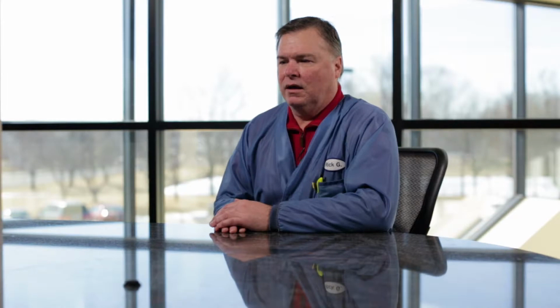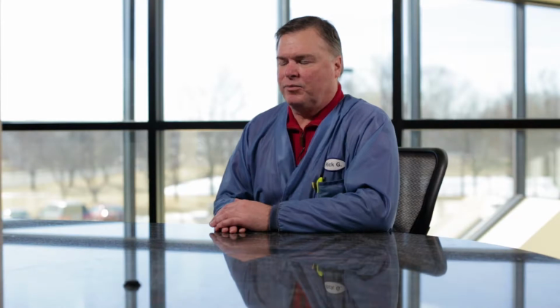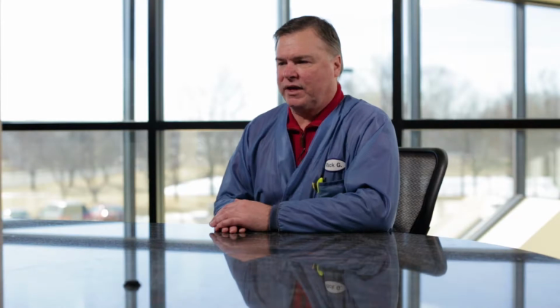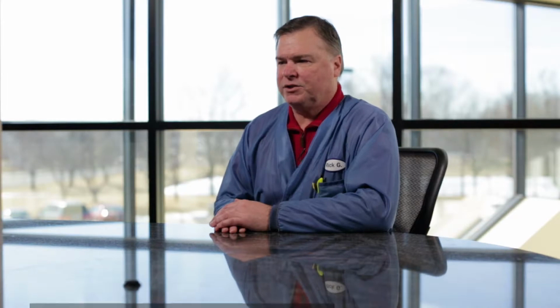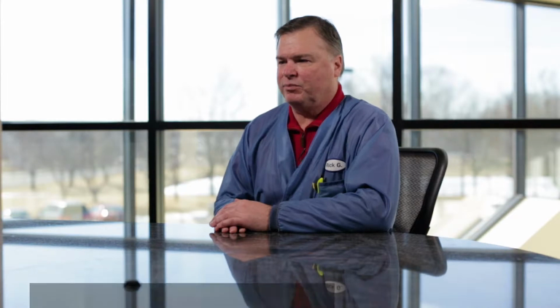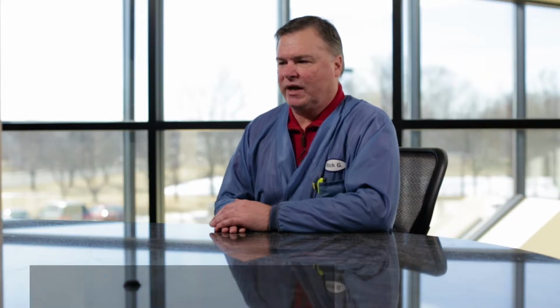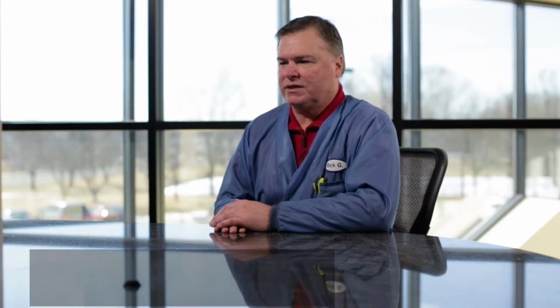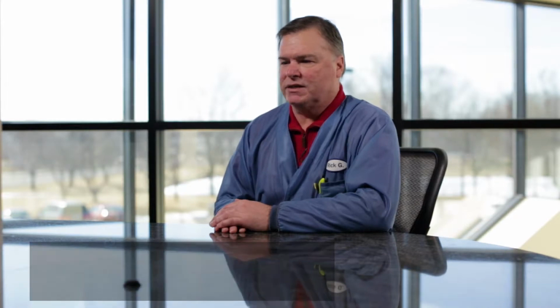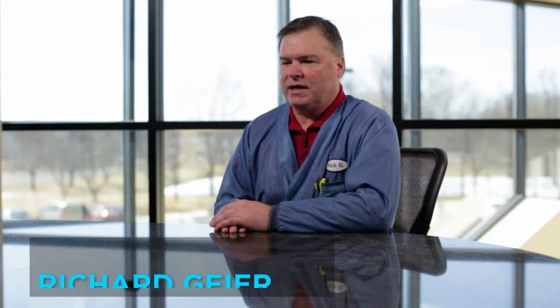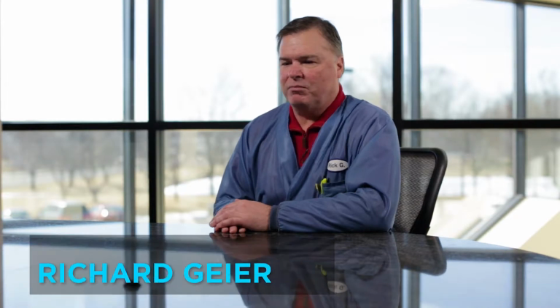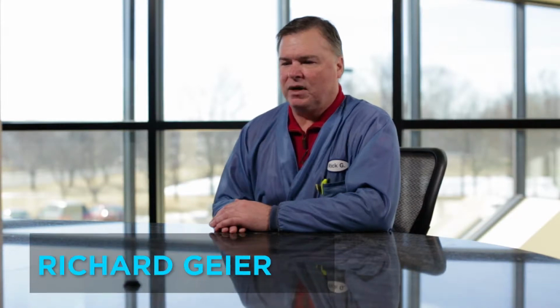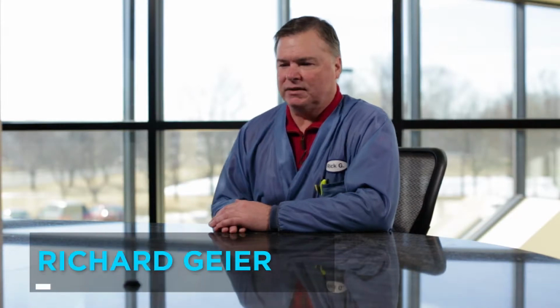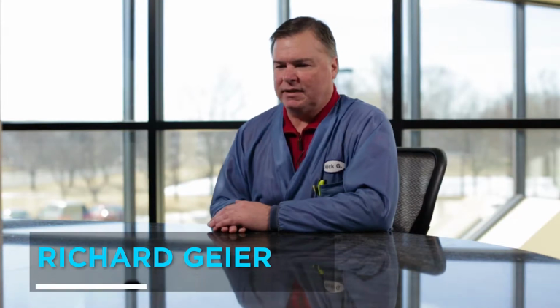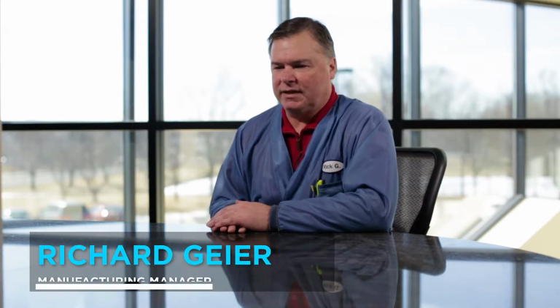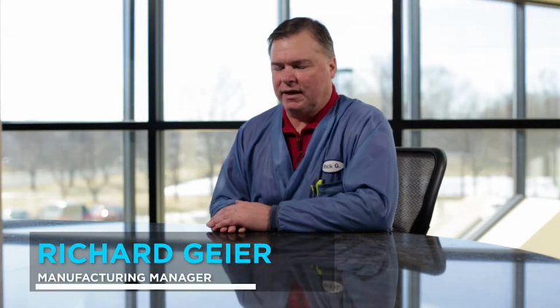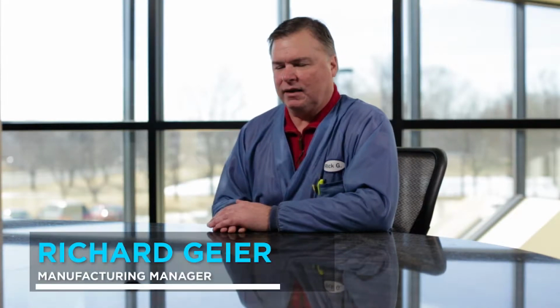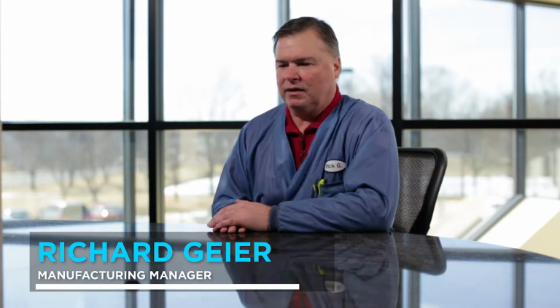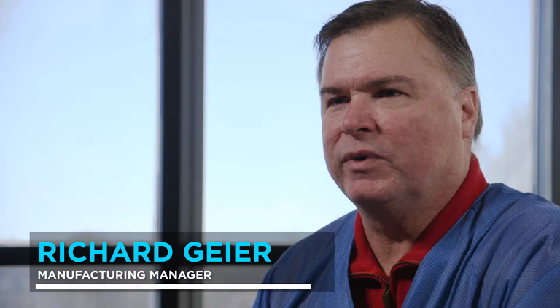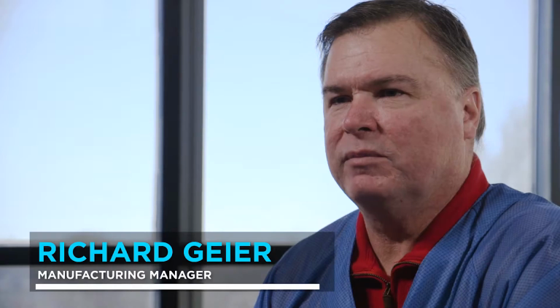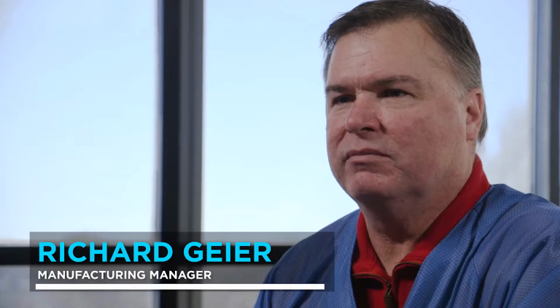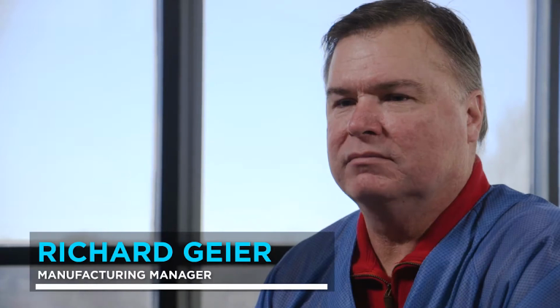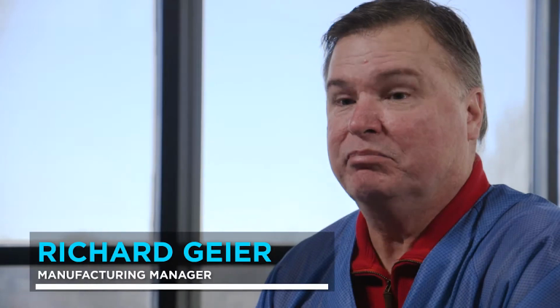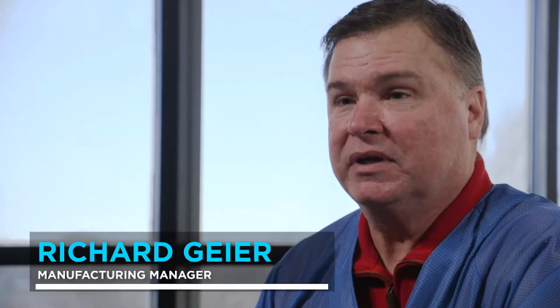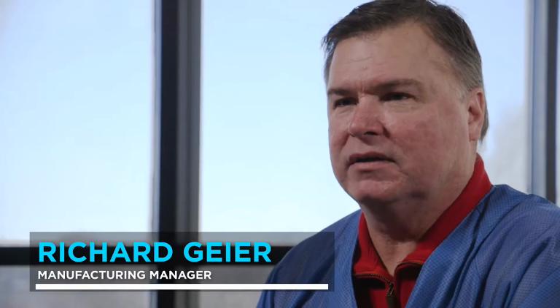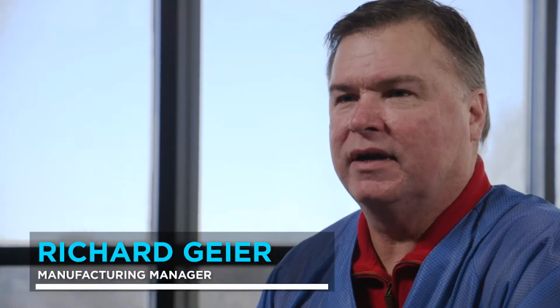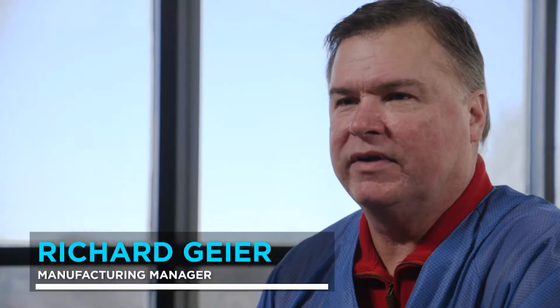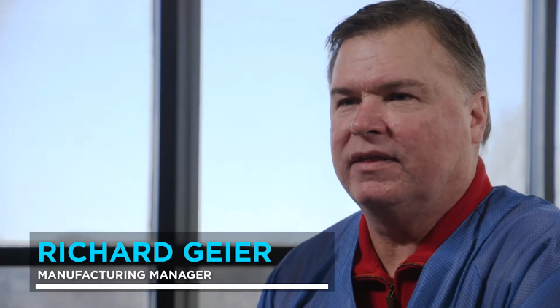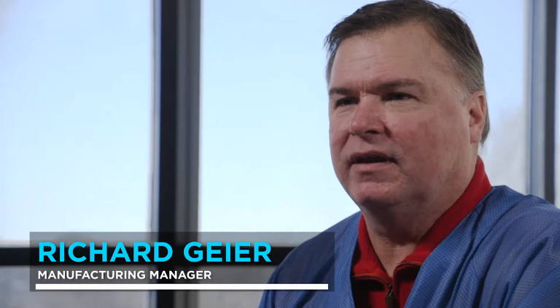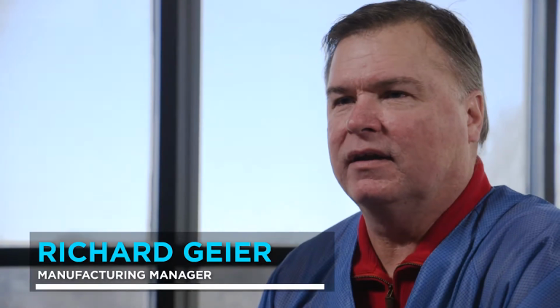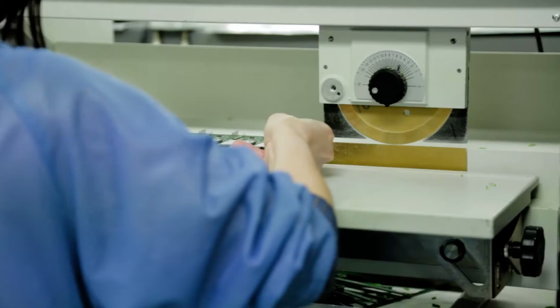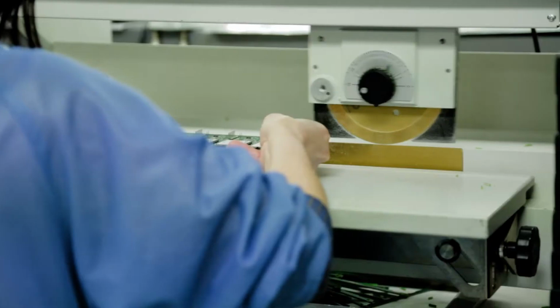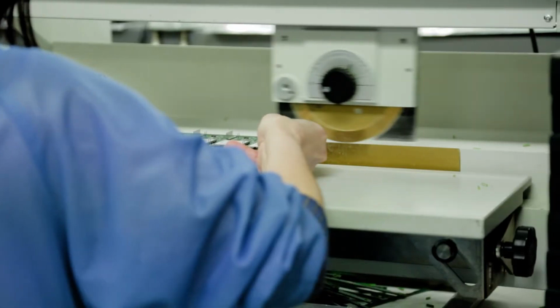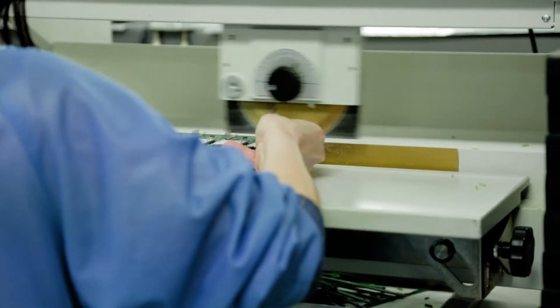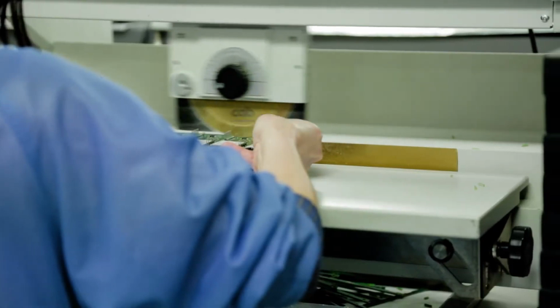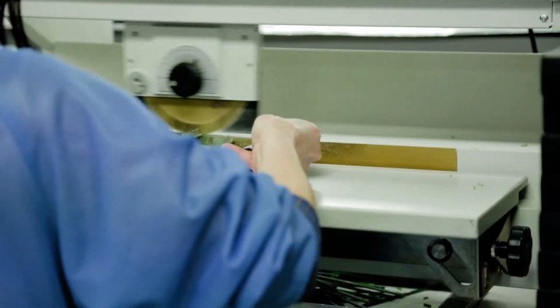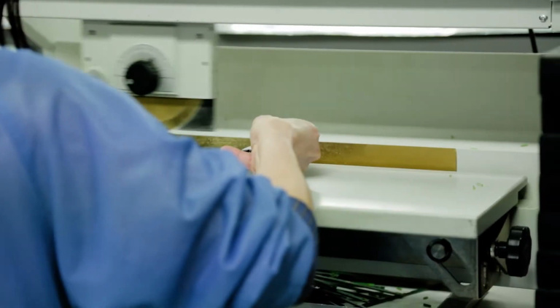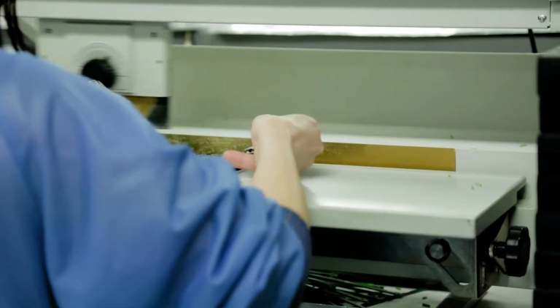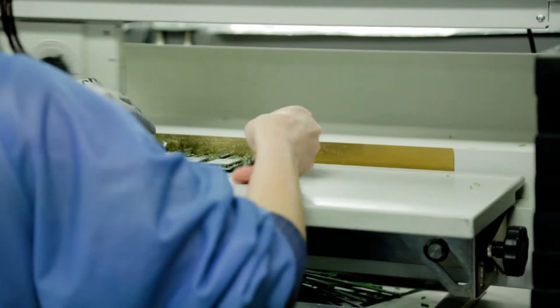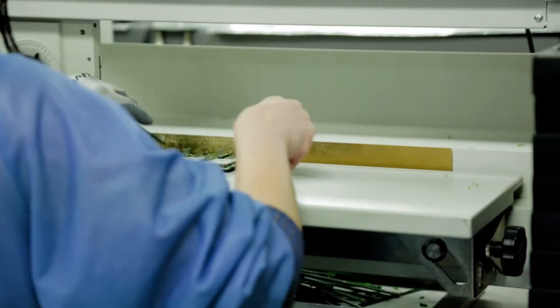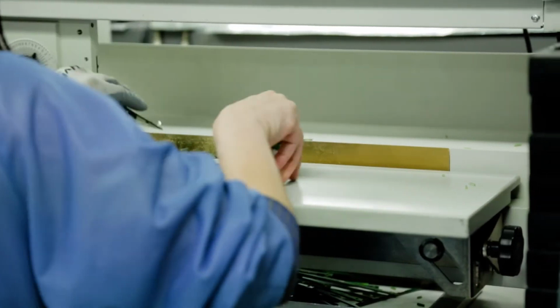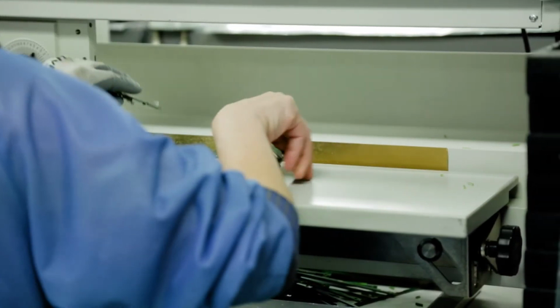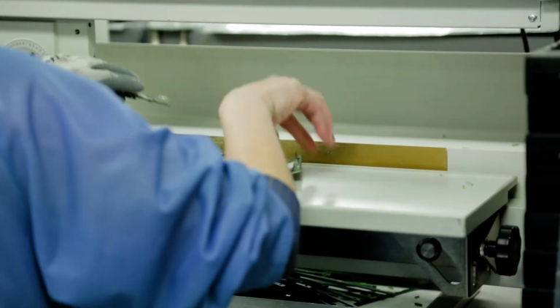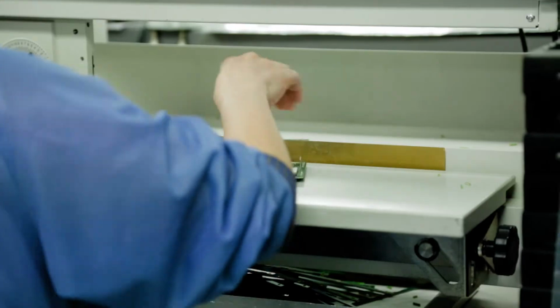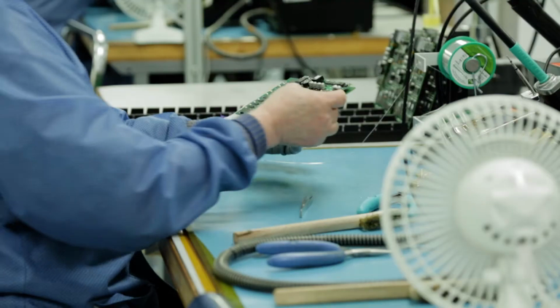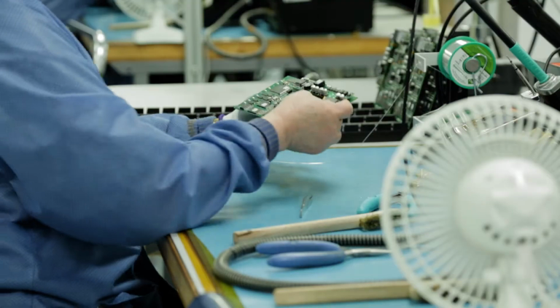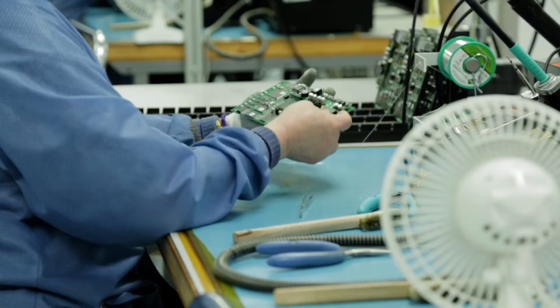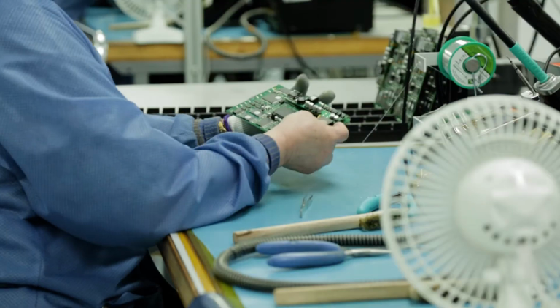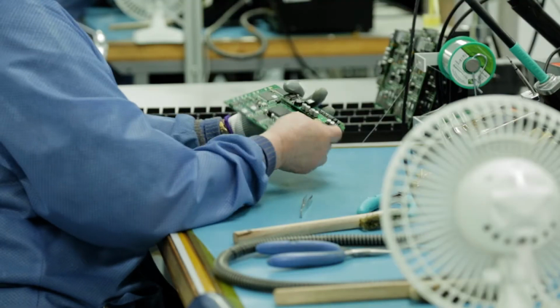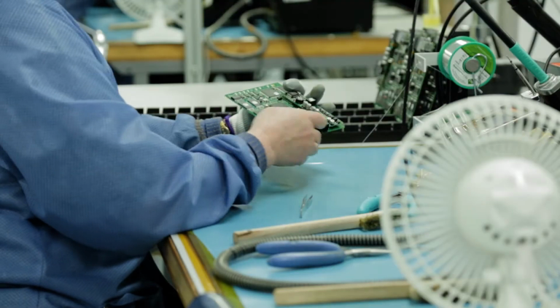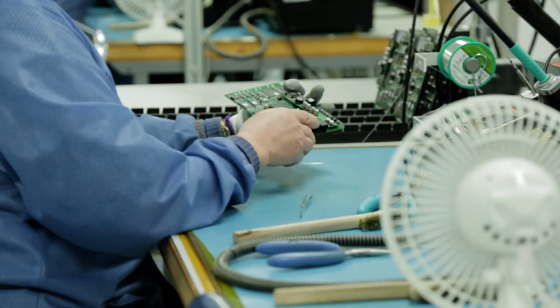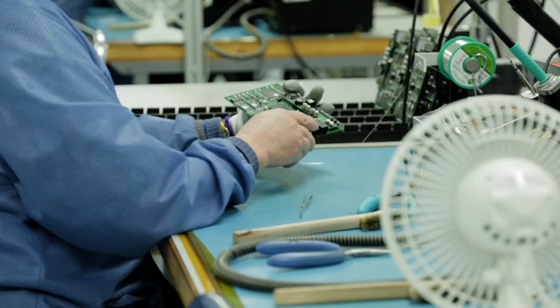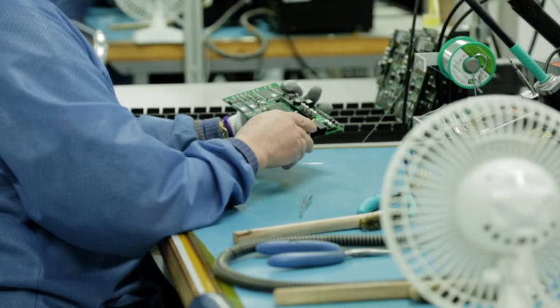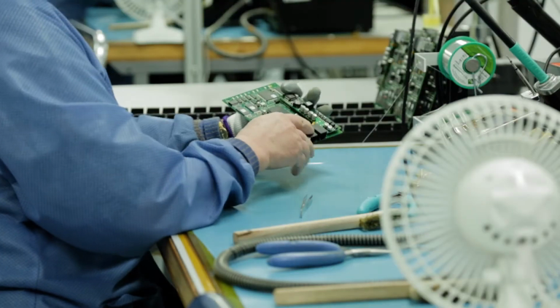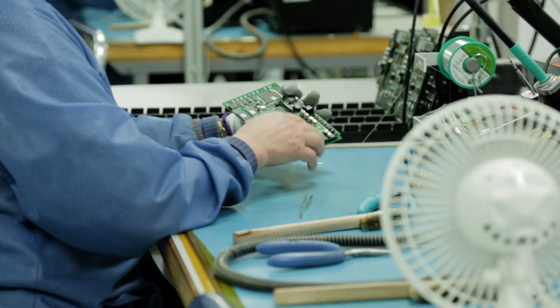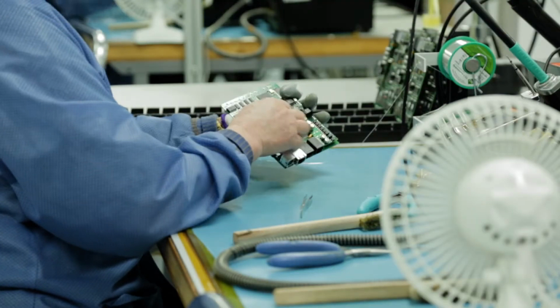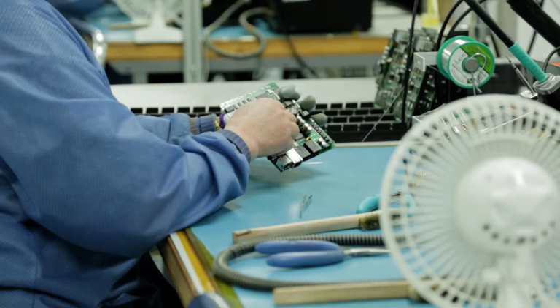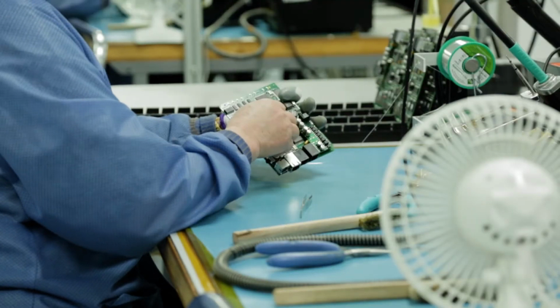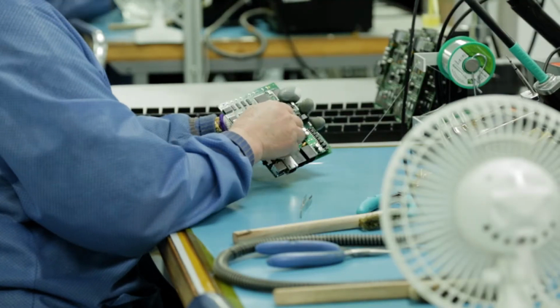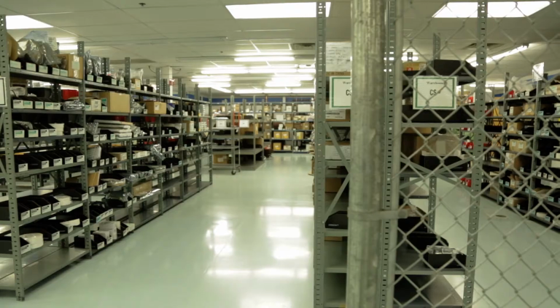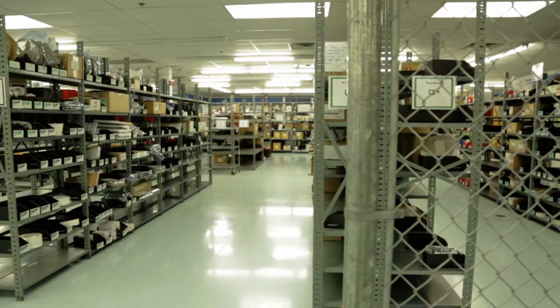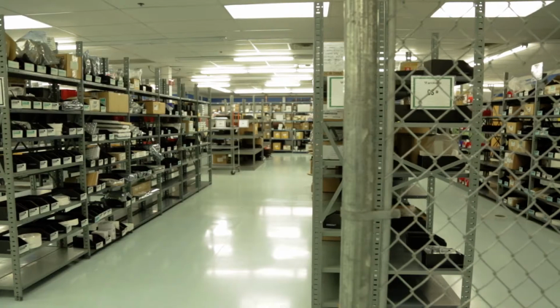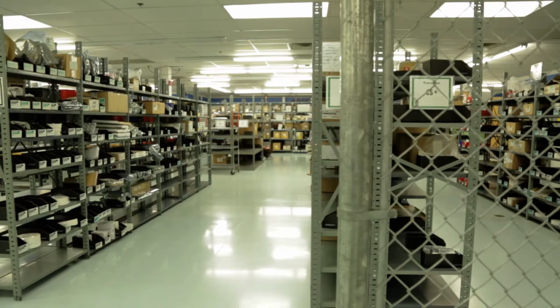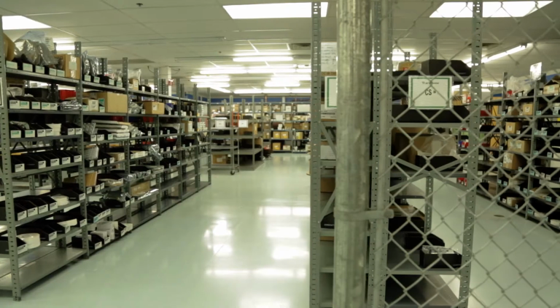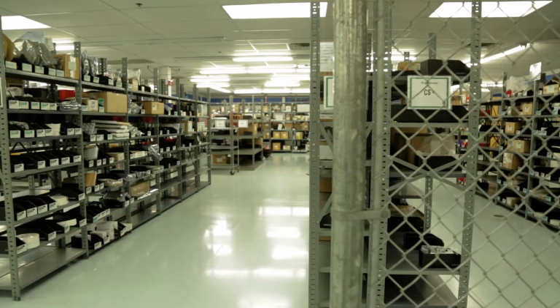Production process at Multitech. We build everything right here in the United States. It's not only designed here, we manufacture it here.